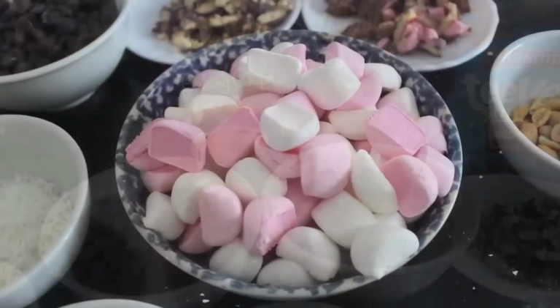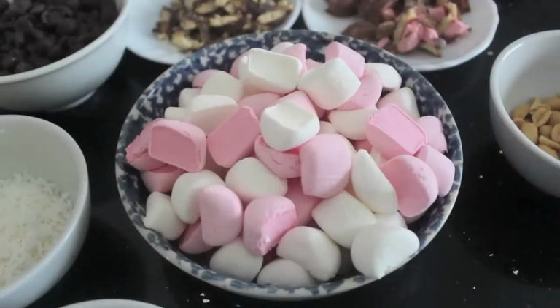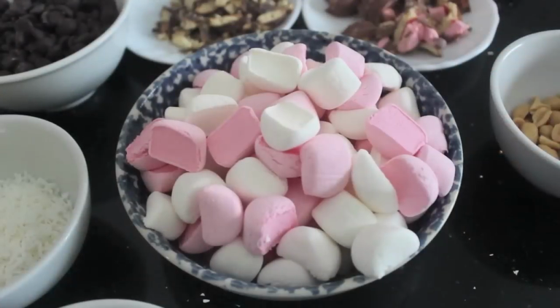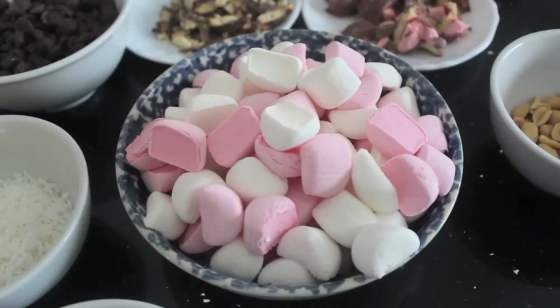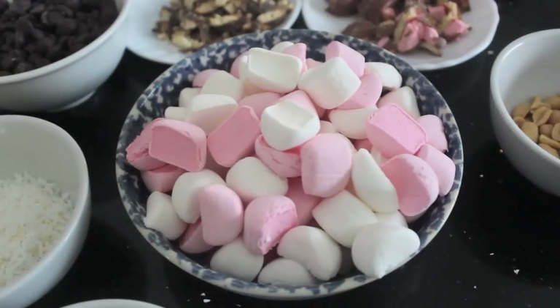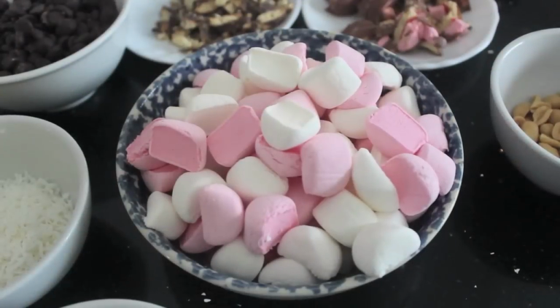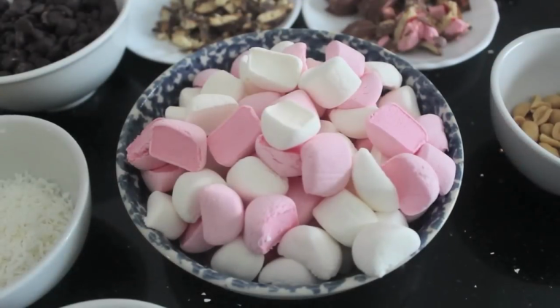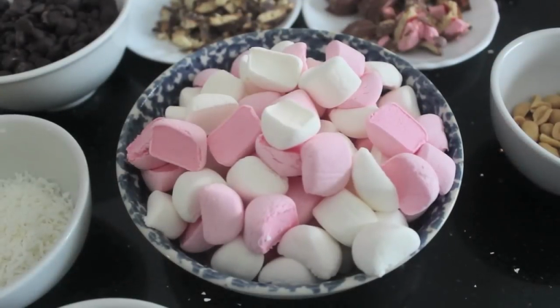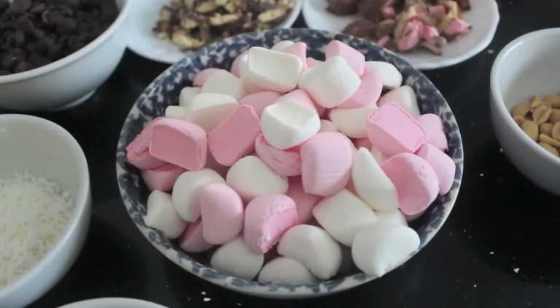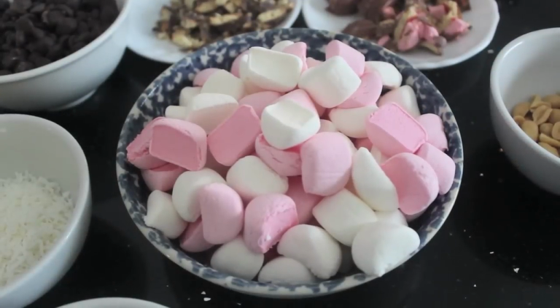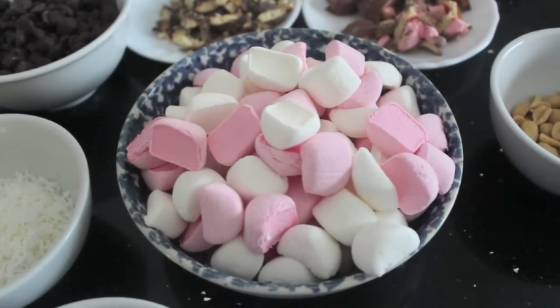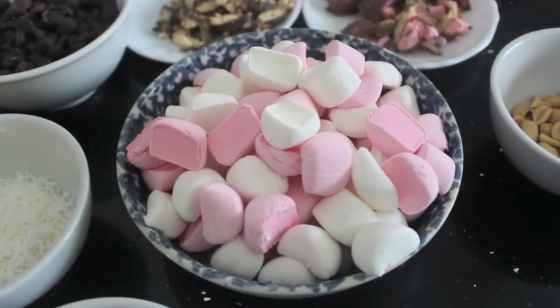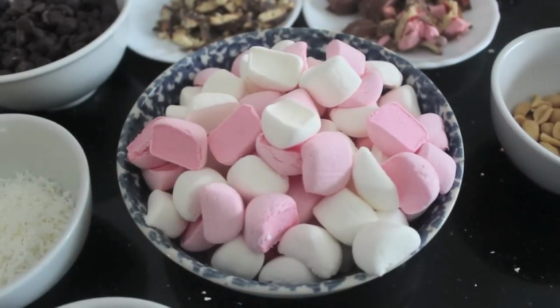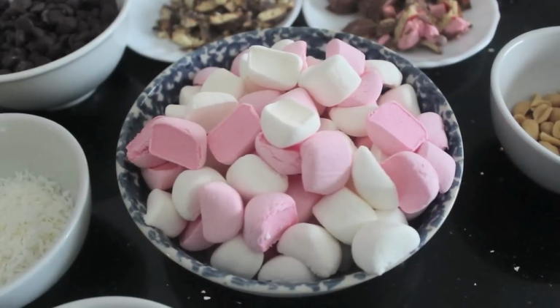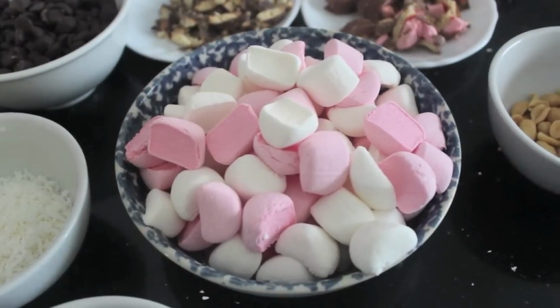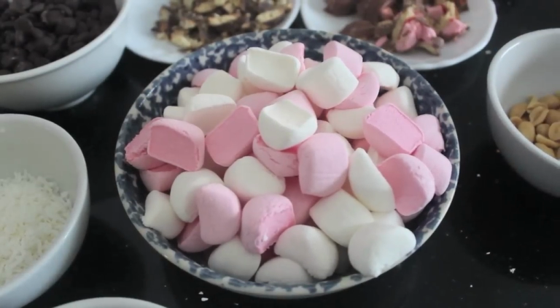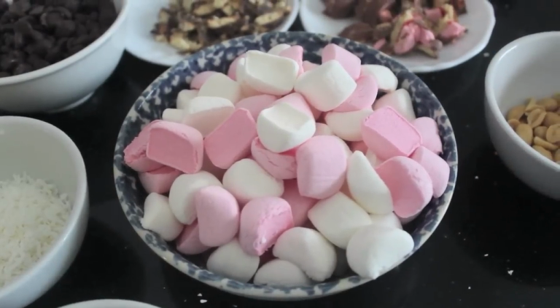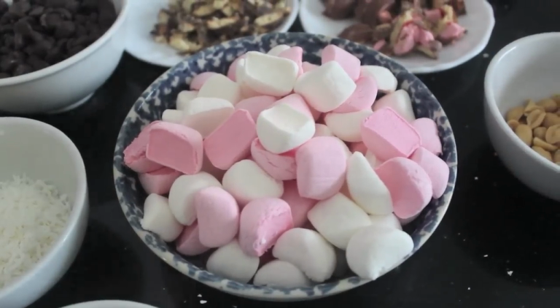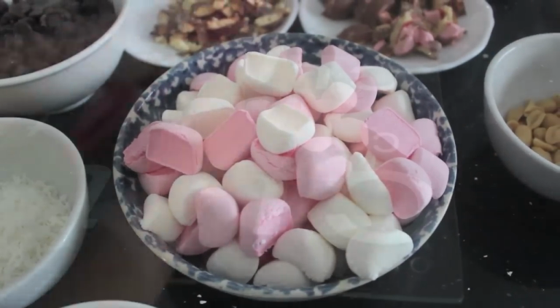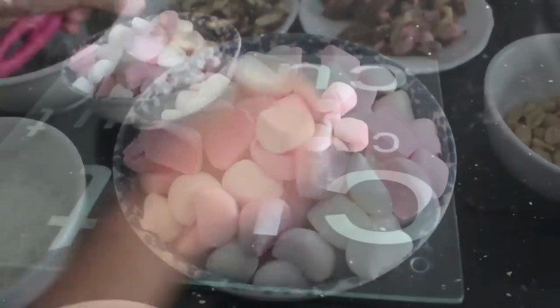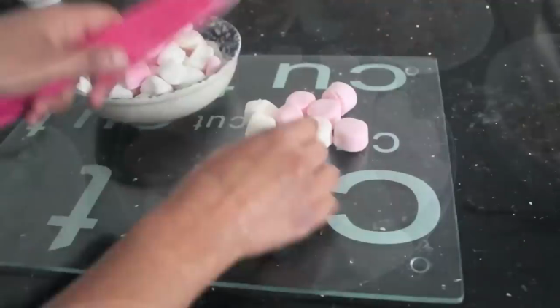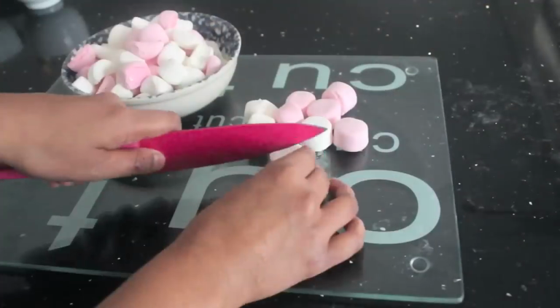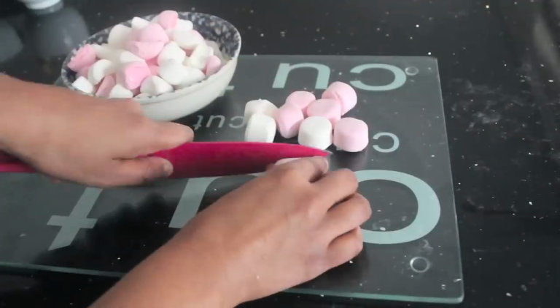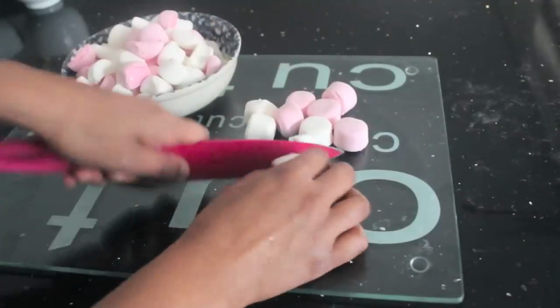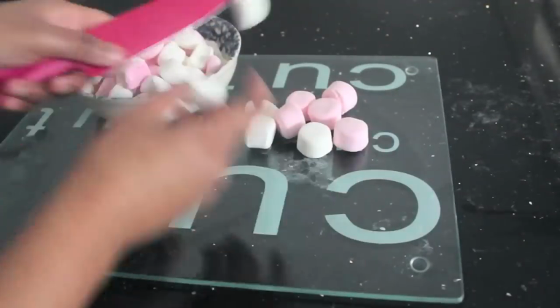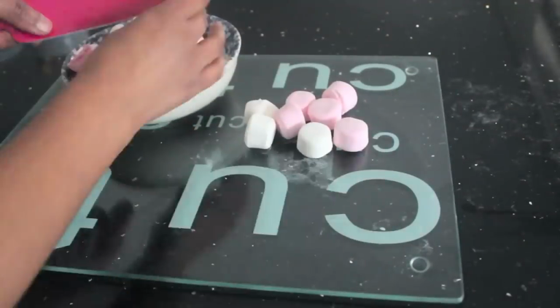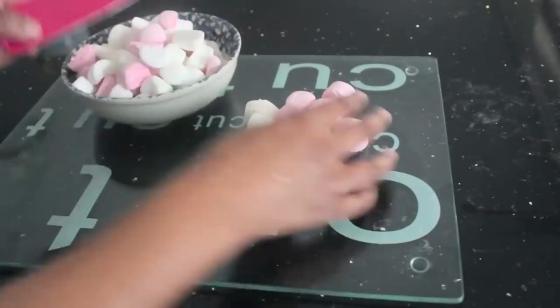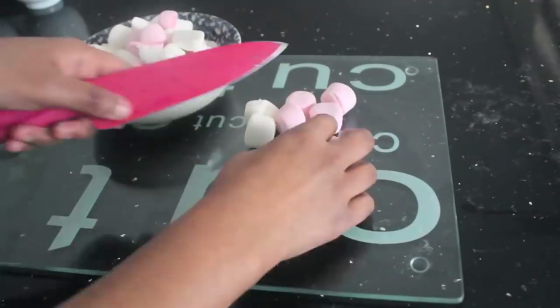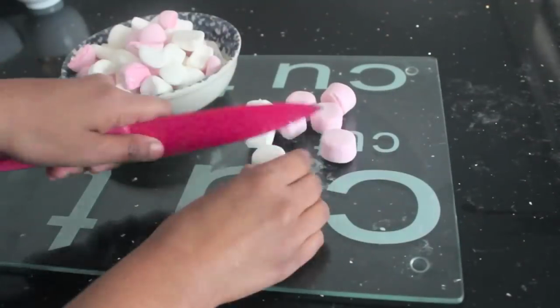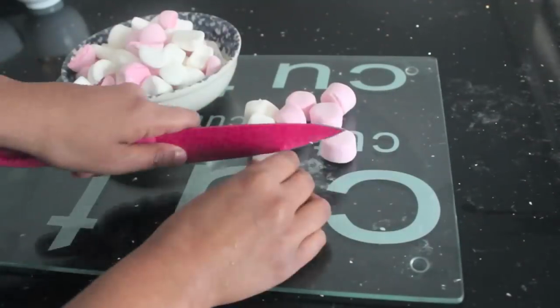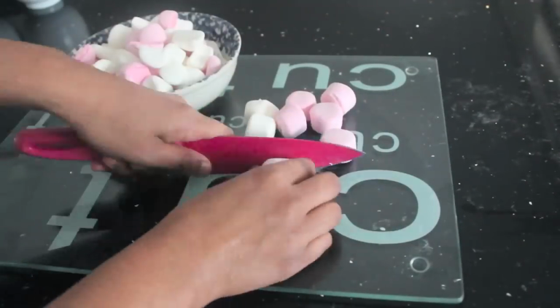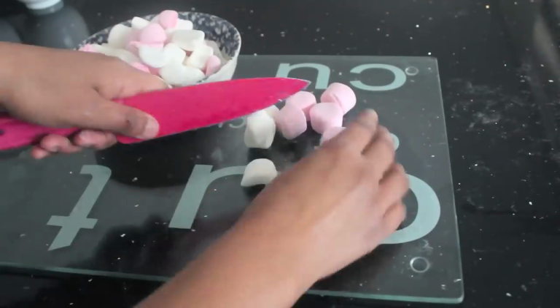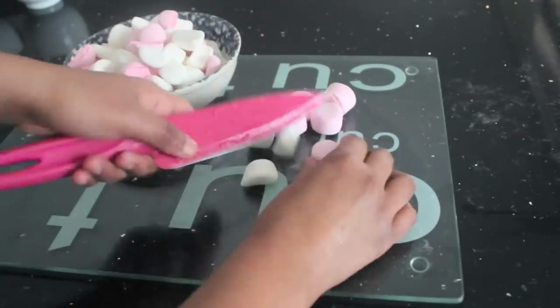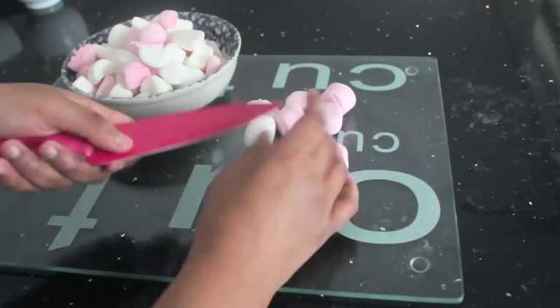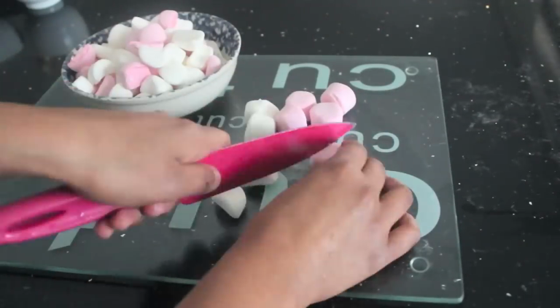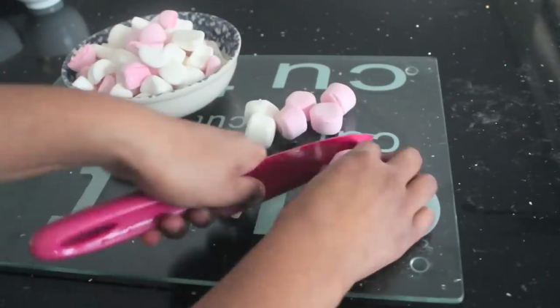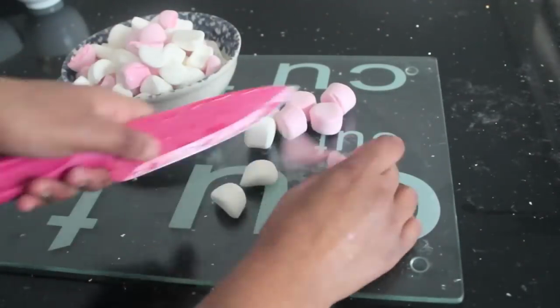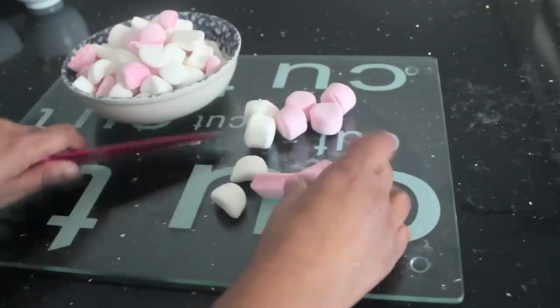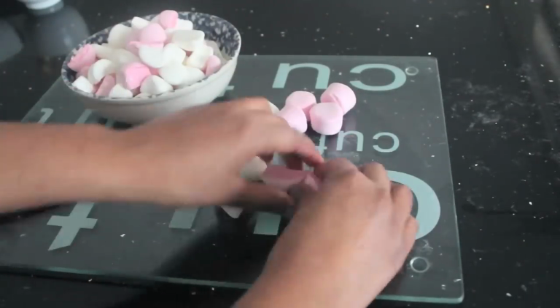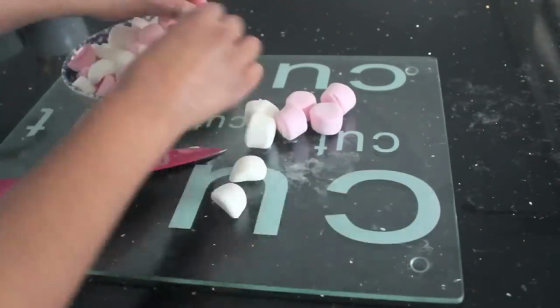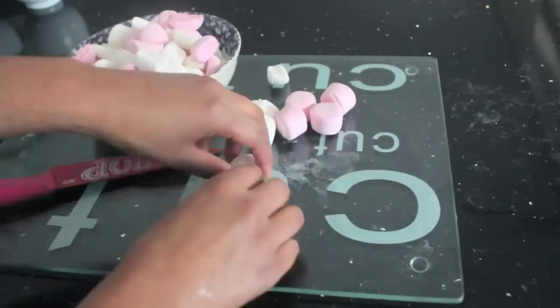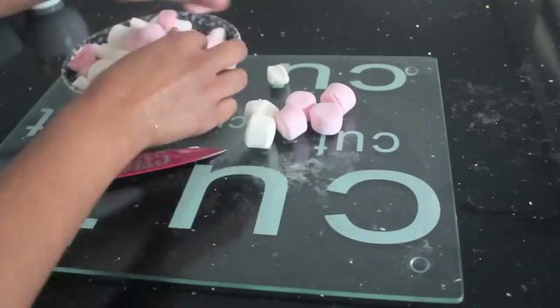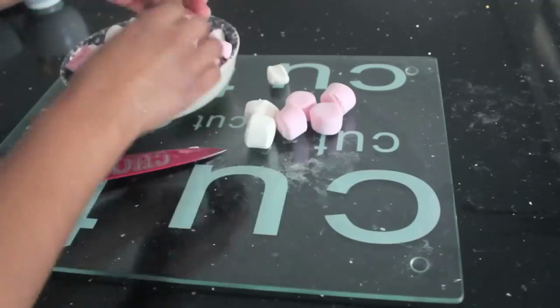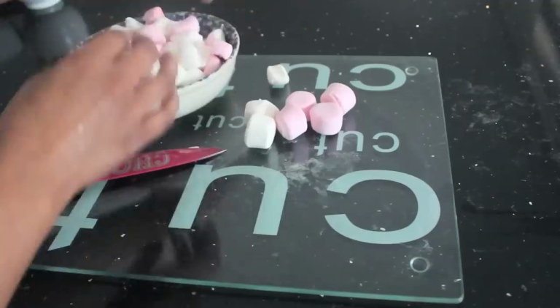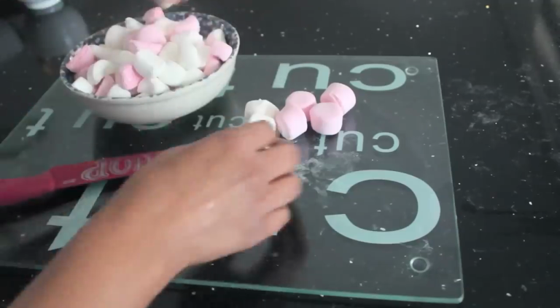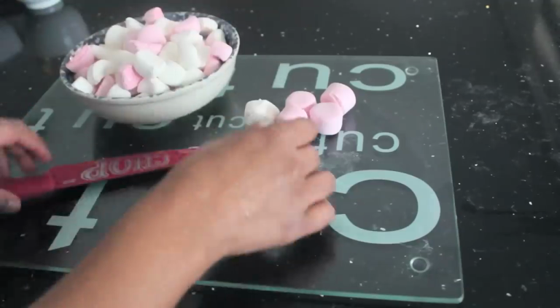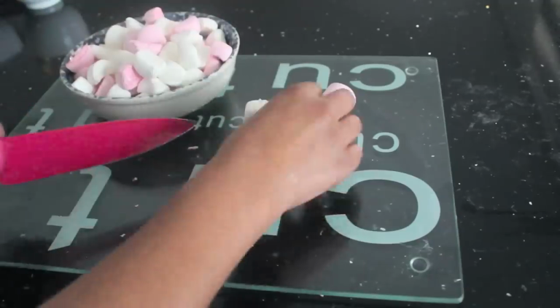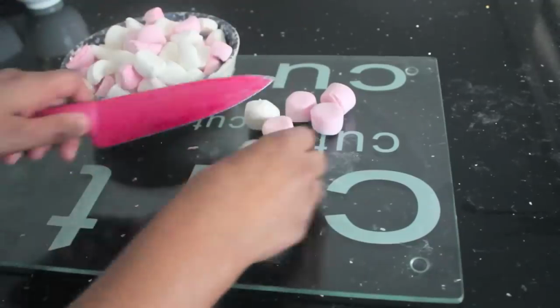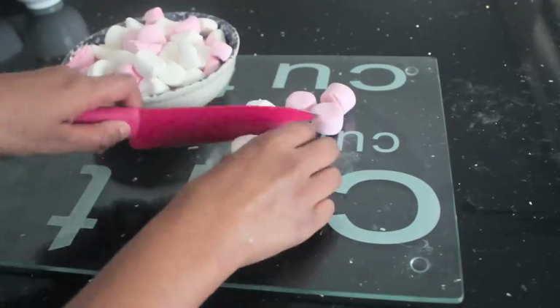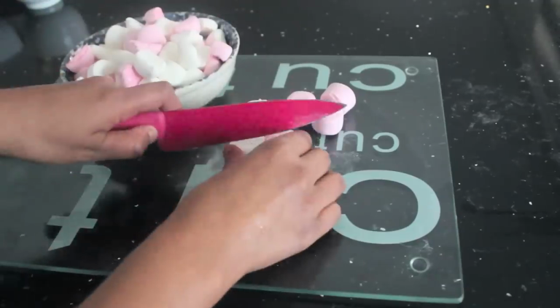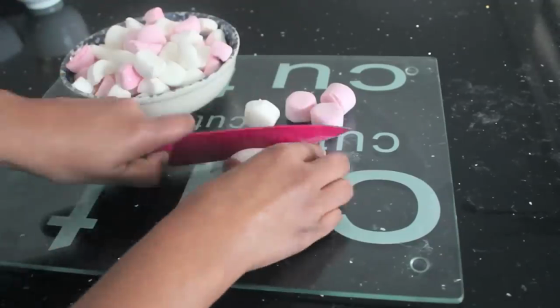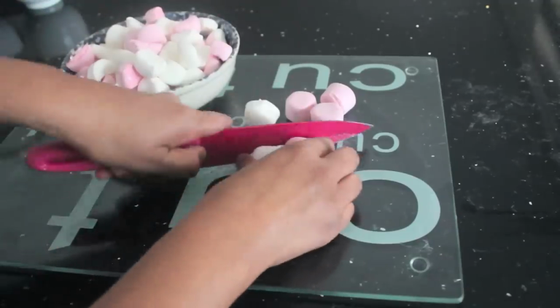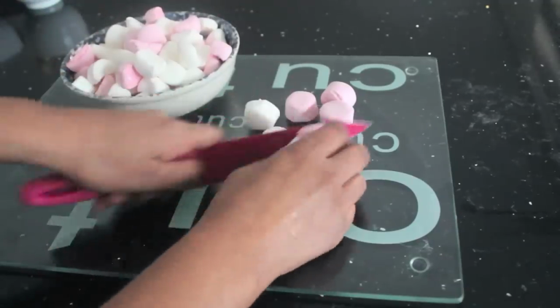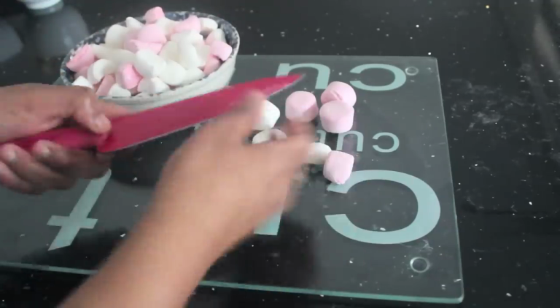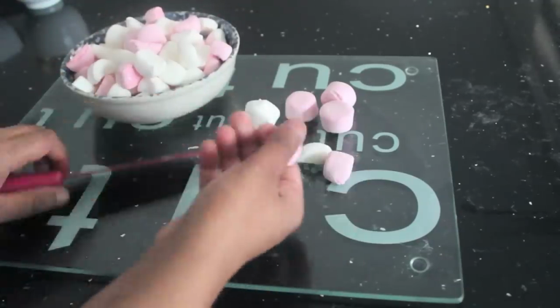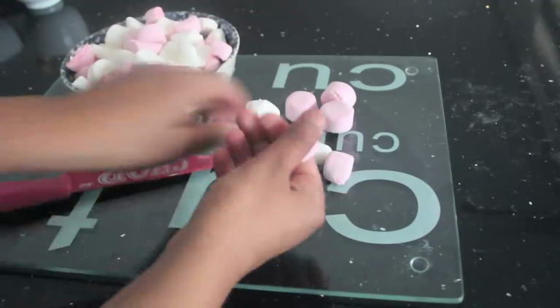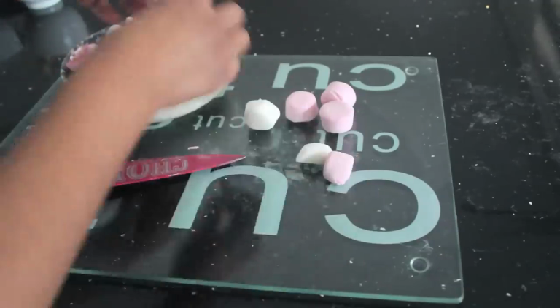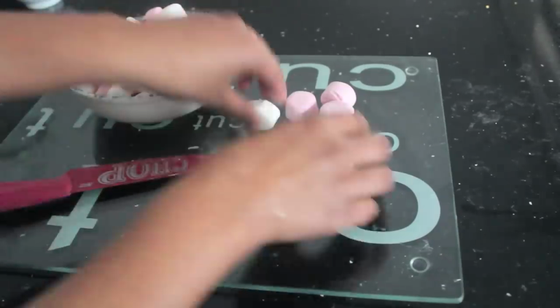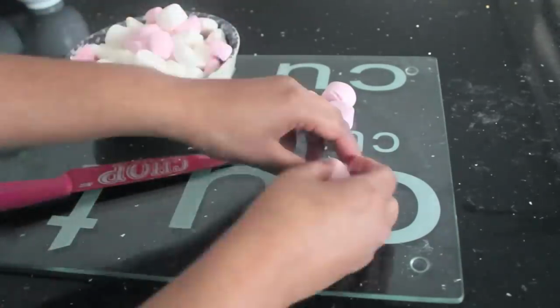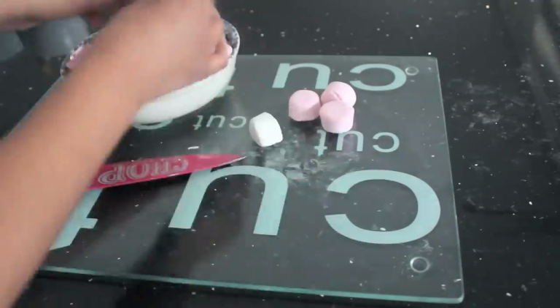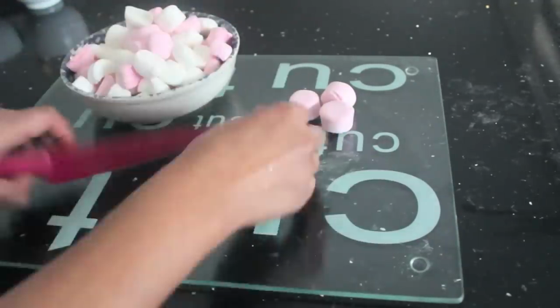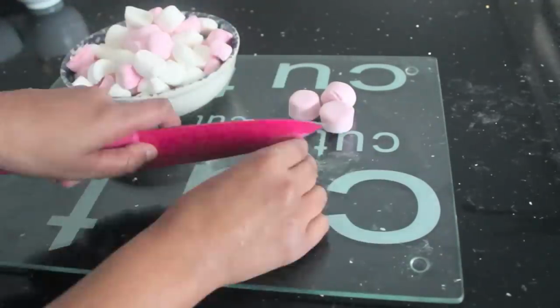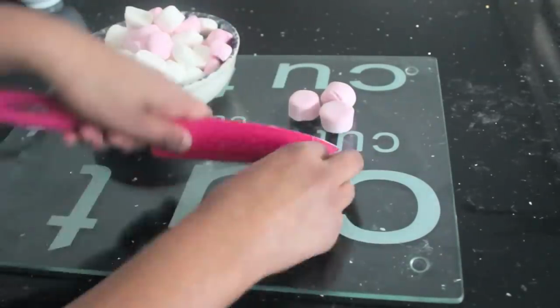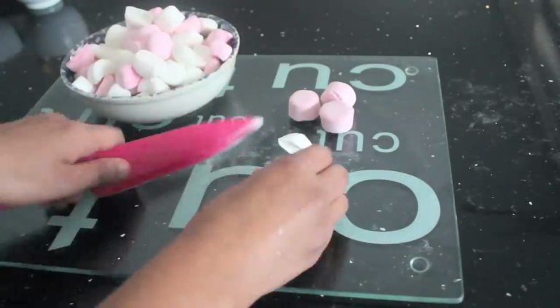You will also need 200 grams of marshmallows. I thought mine were a little bit too big so I just cut them in half.